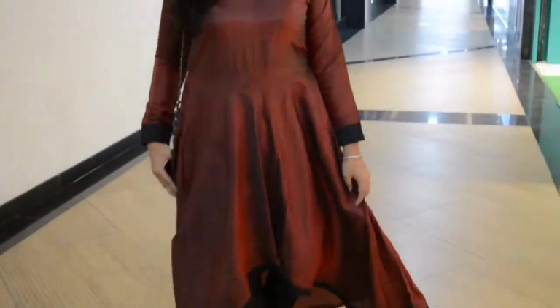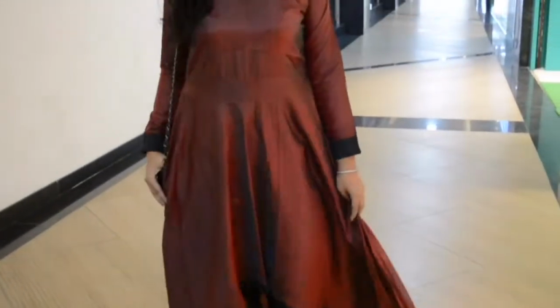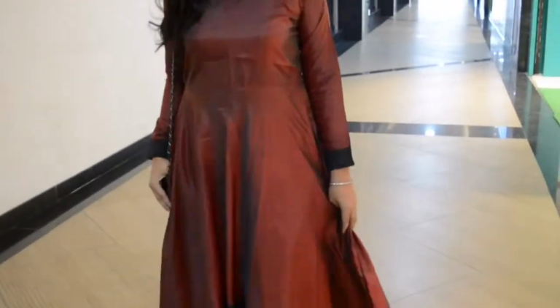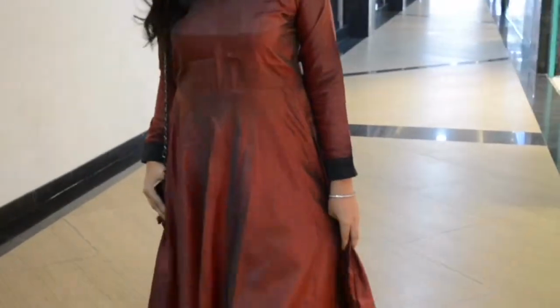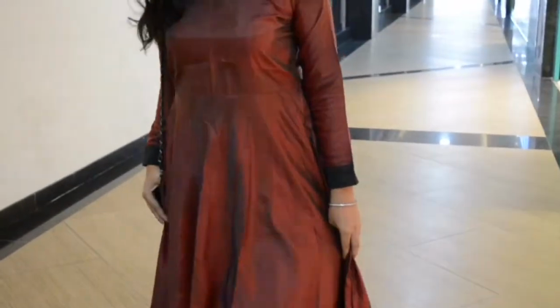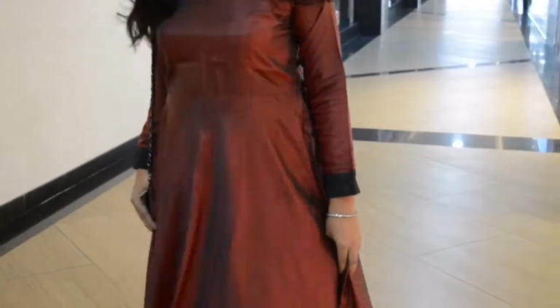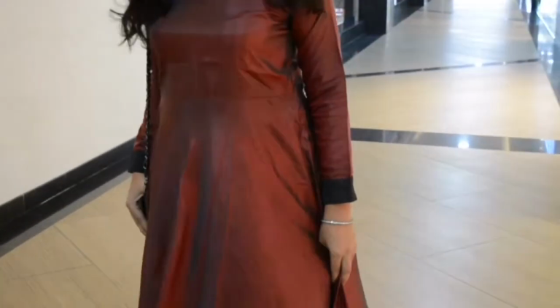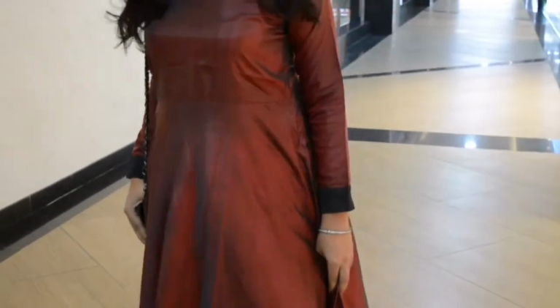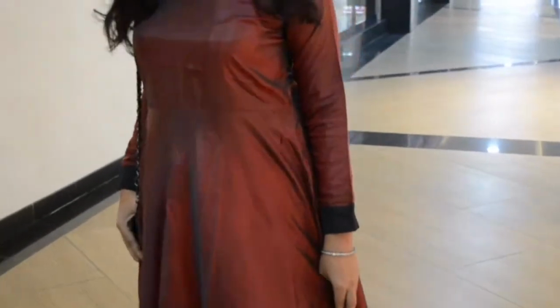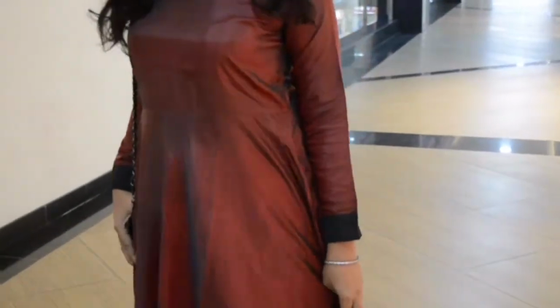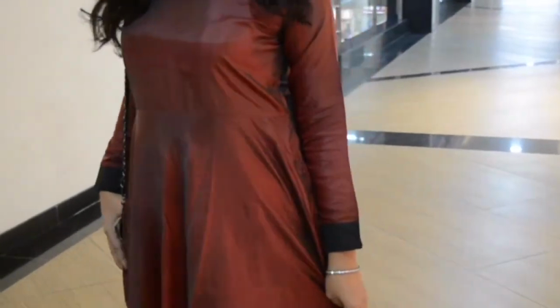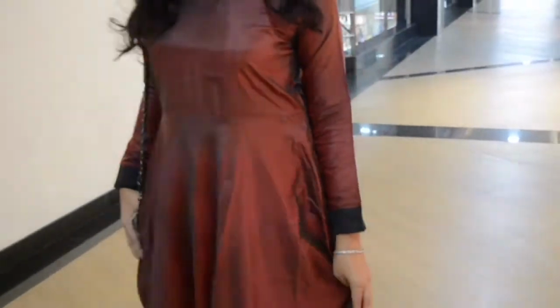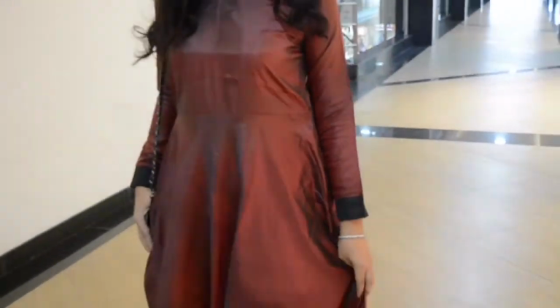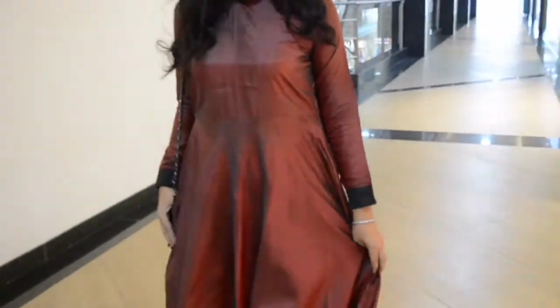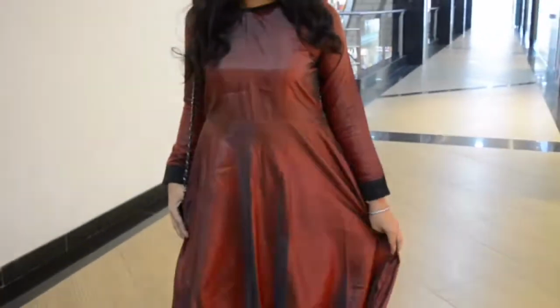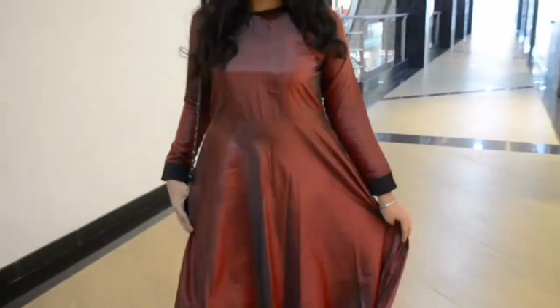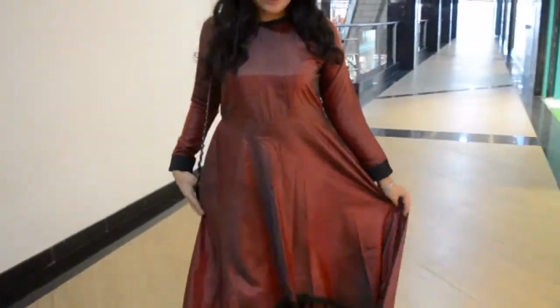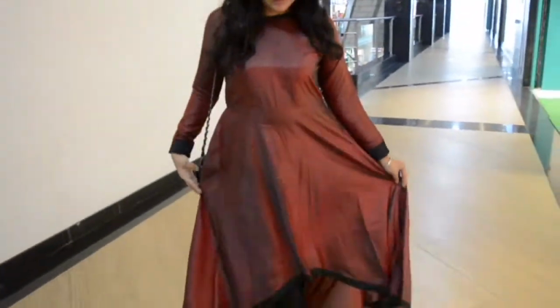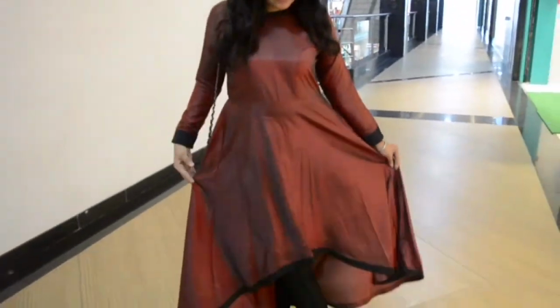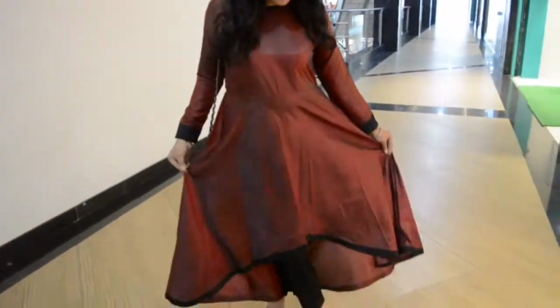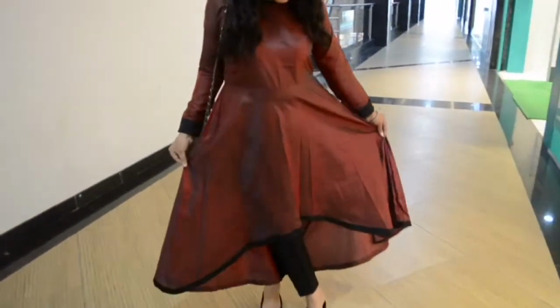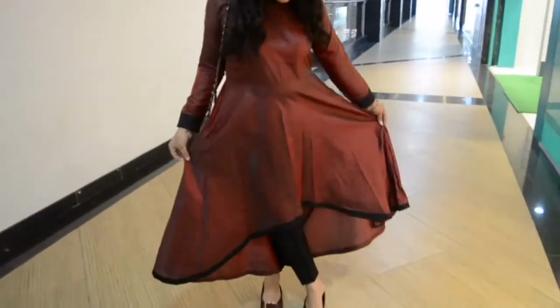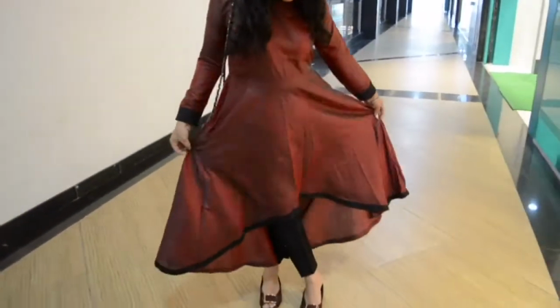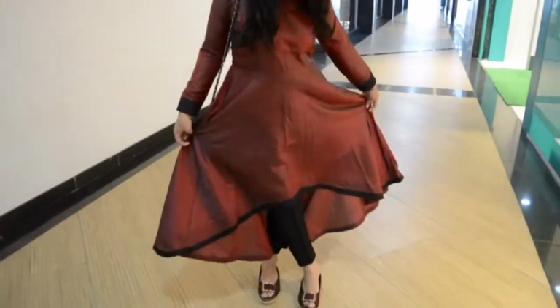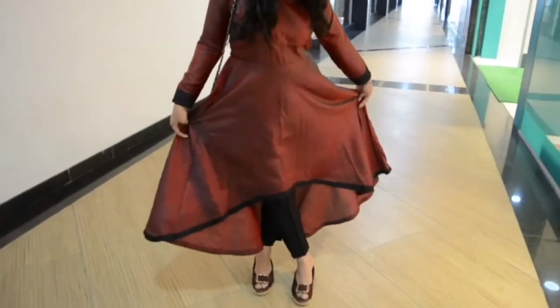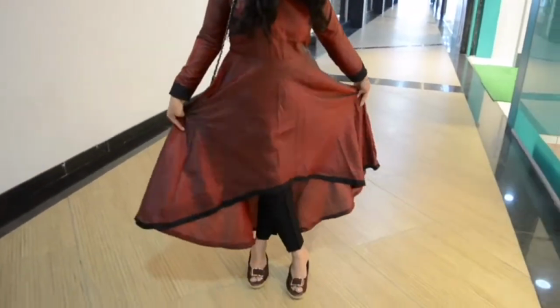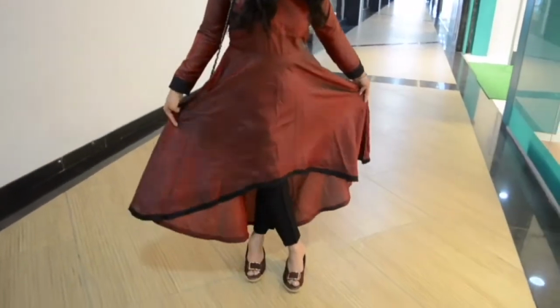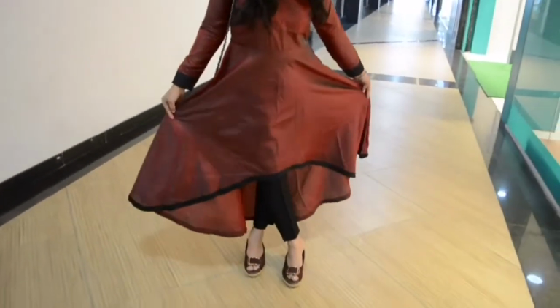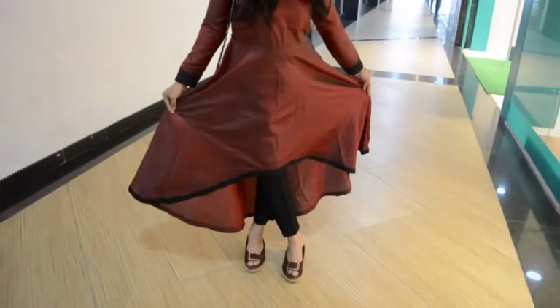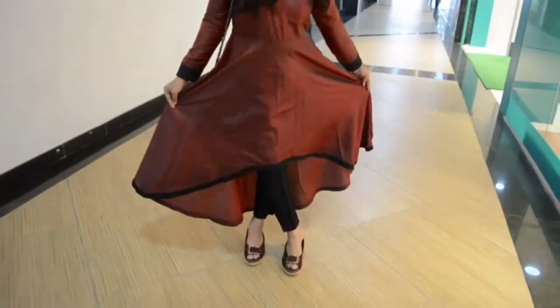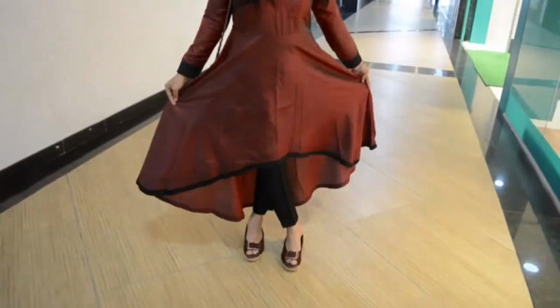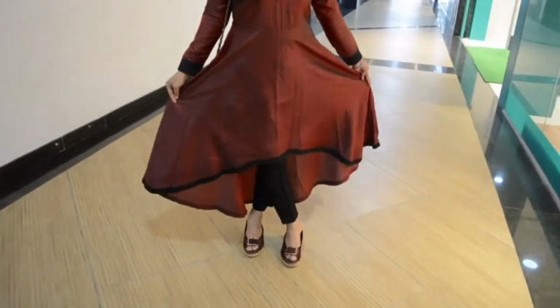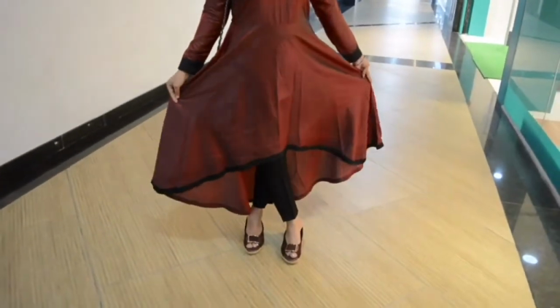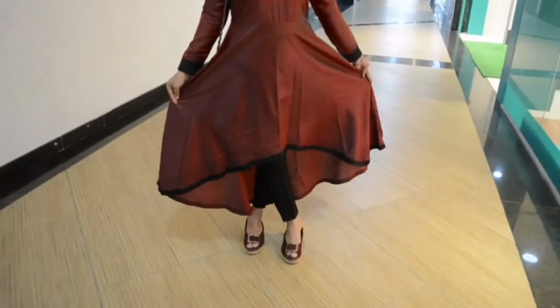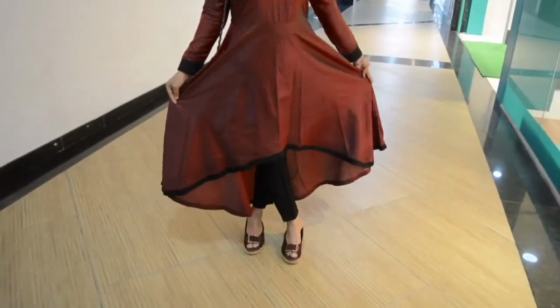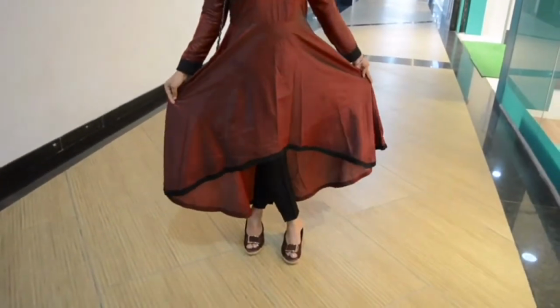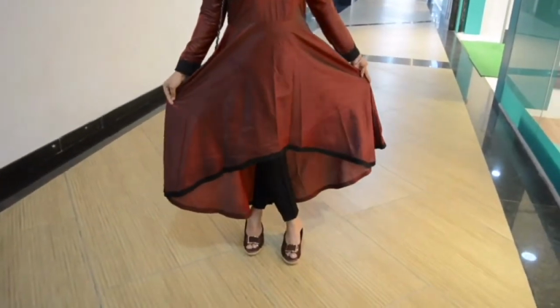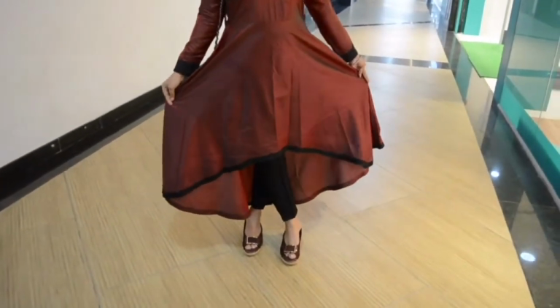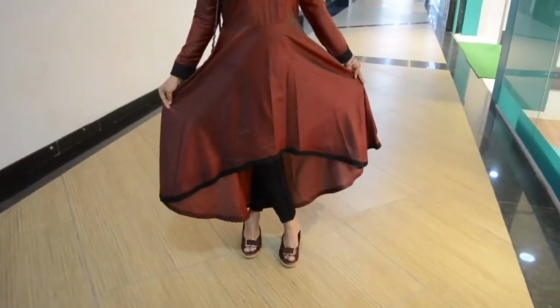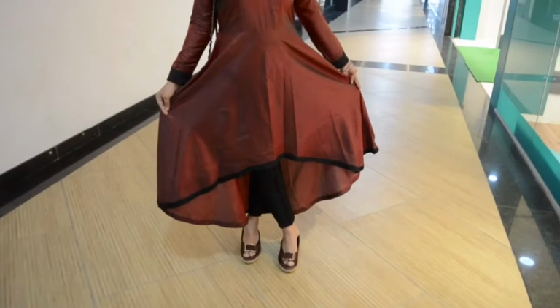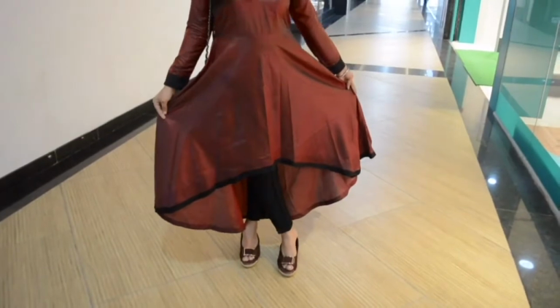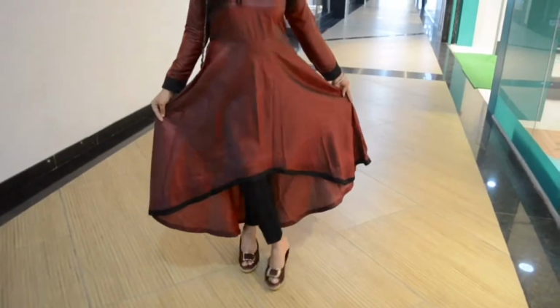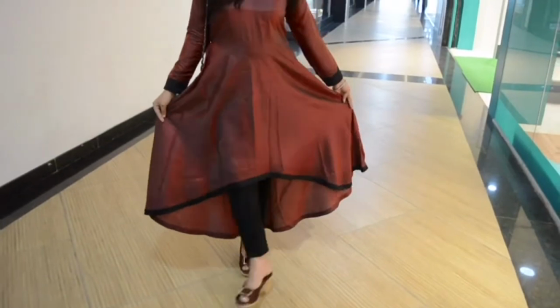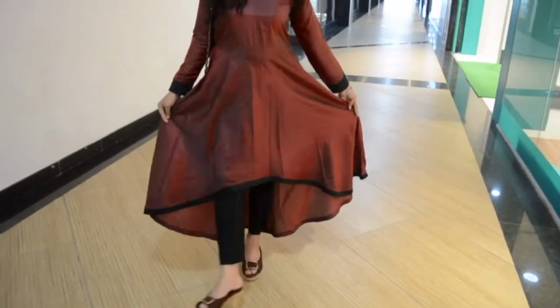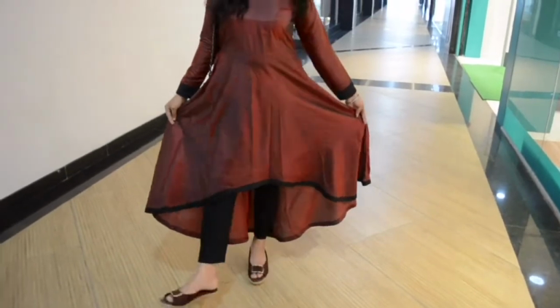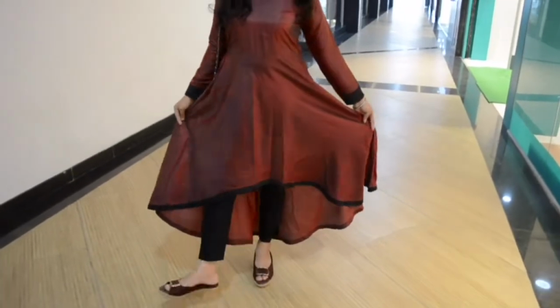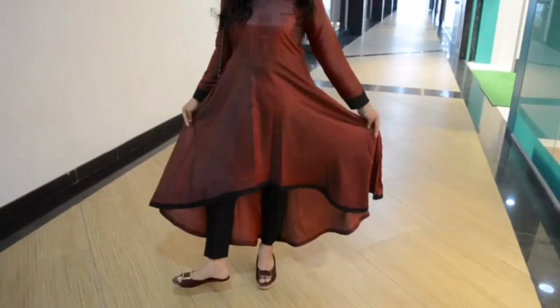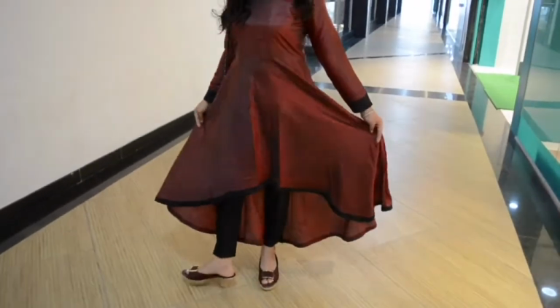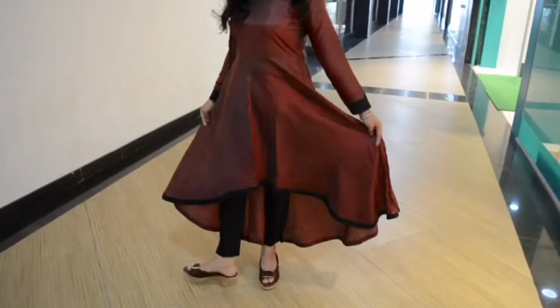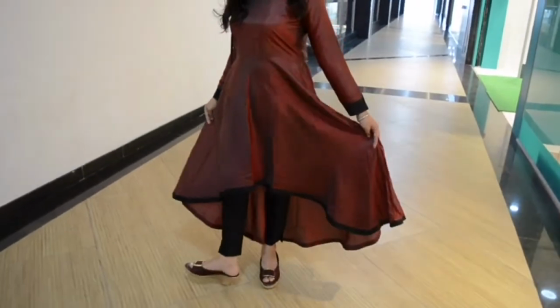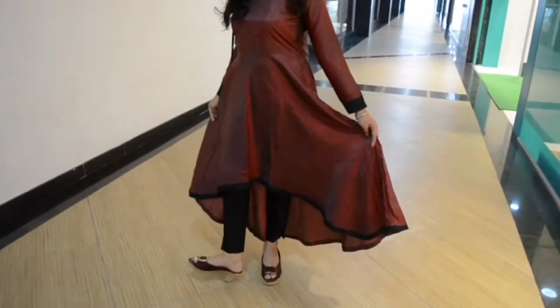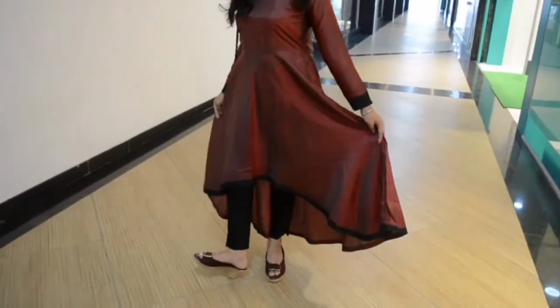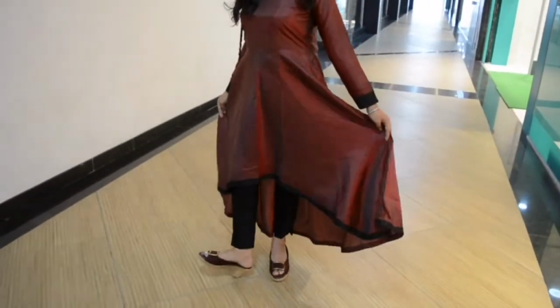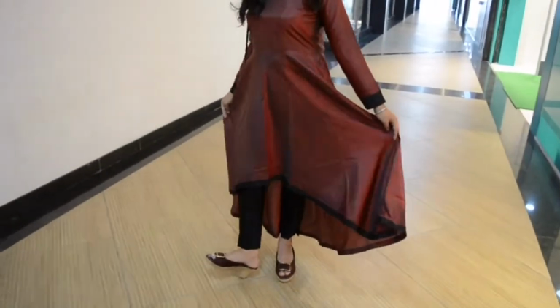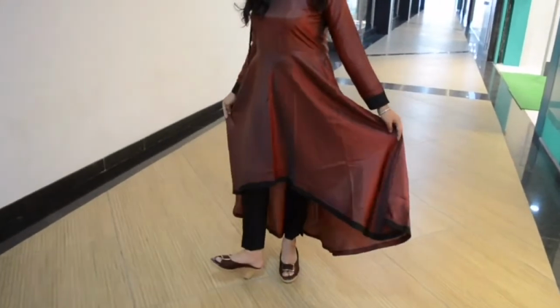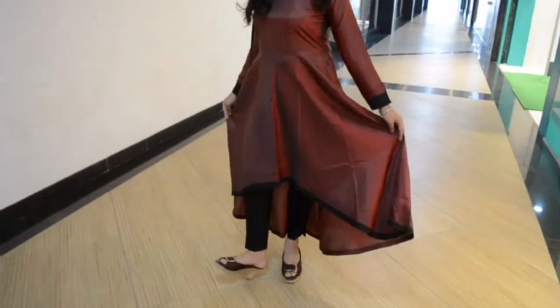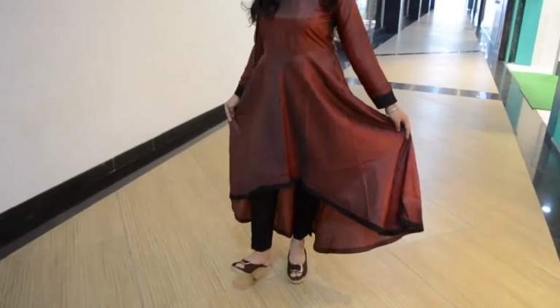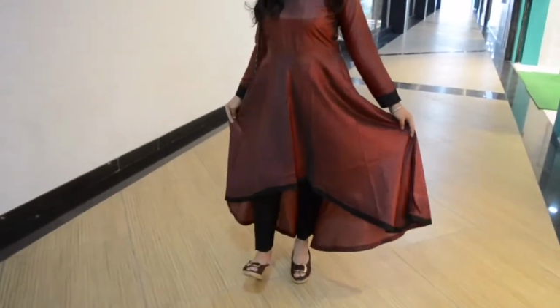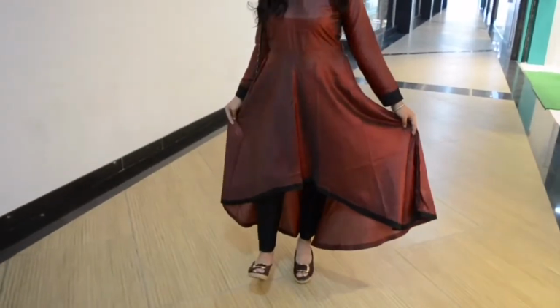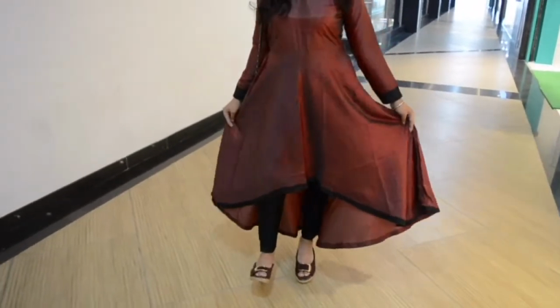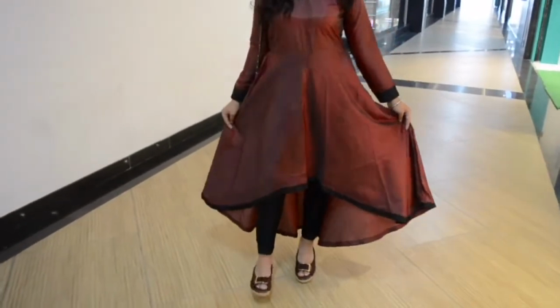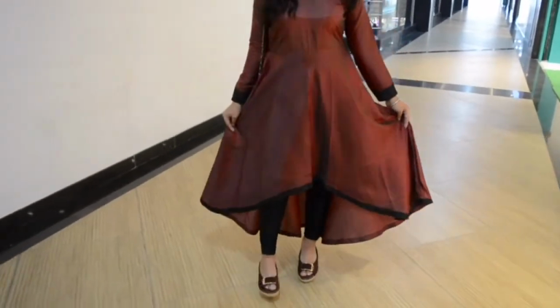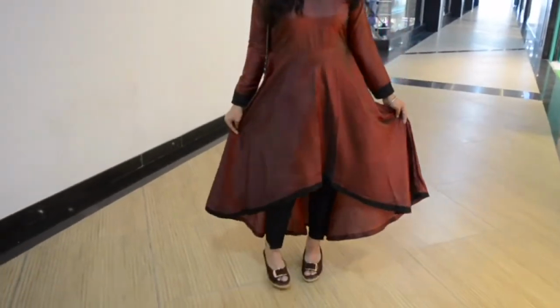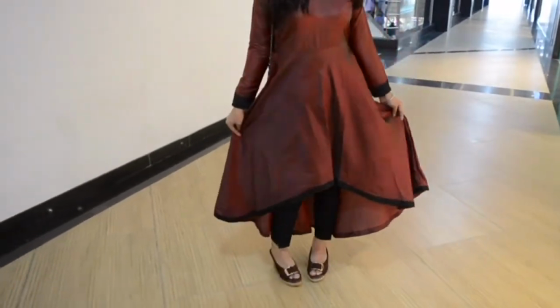This gives you a very simple chic look. You can wear it to college, office, casual outings, and any events.